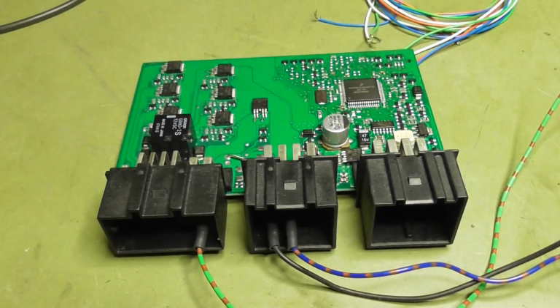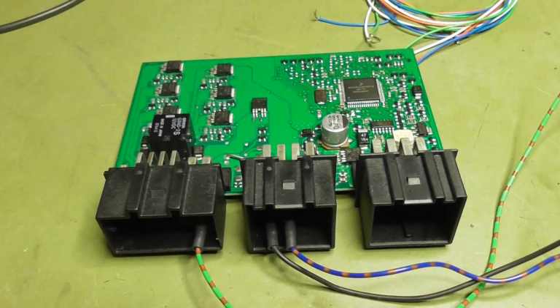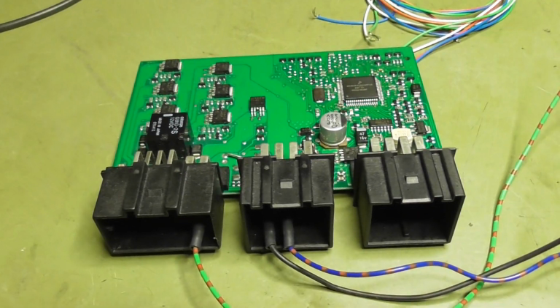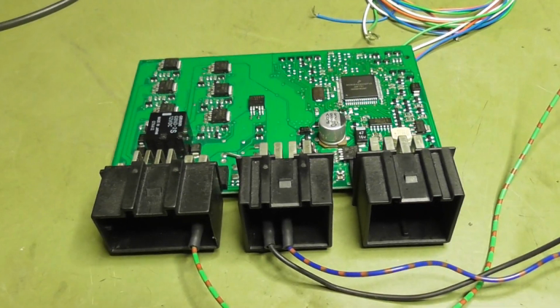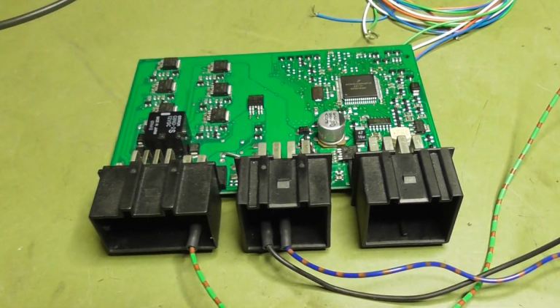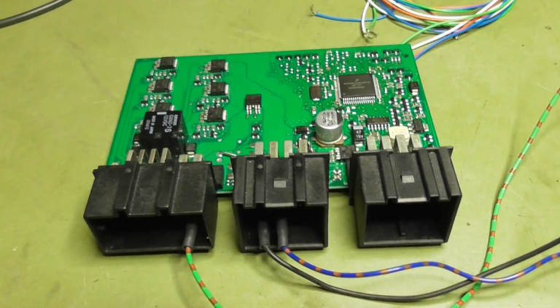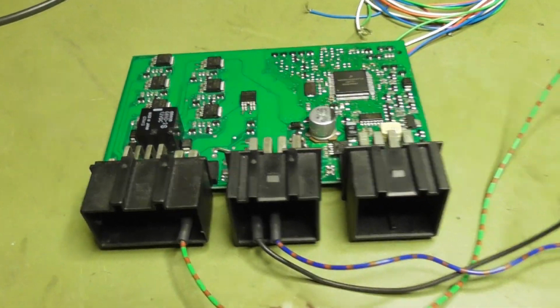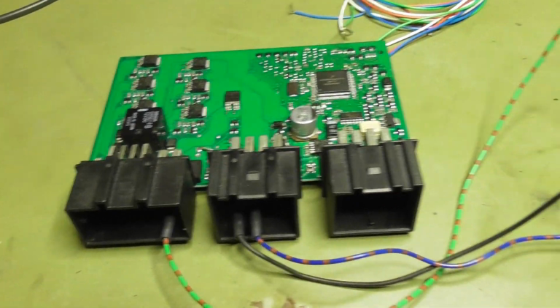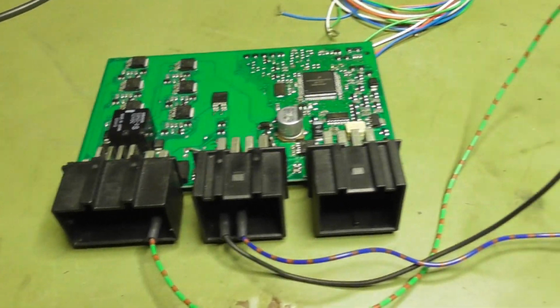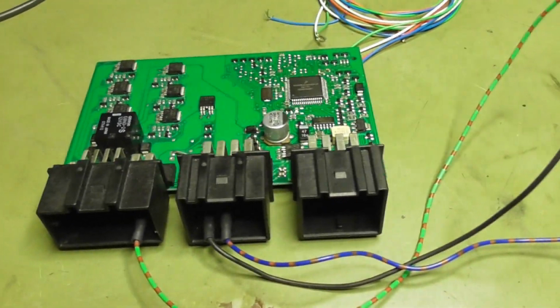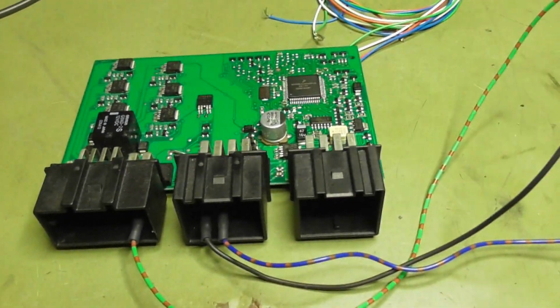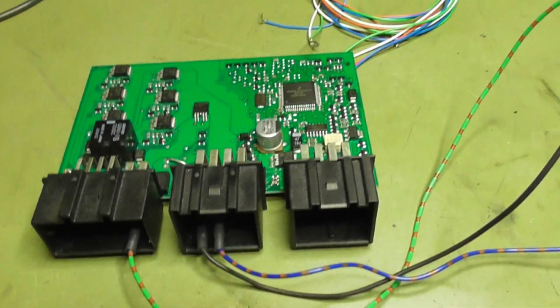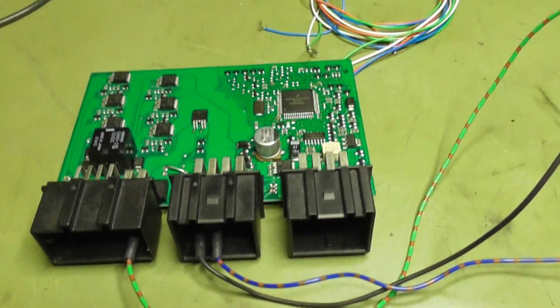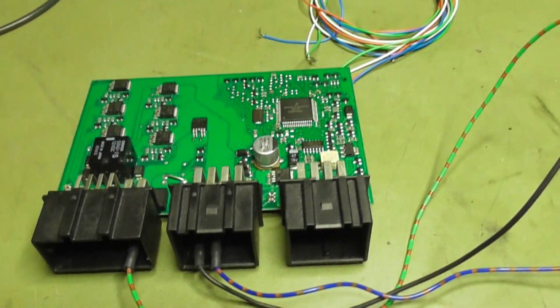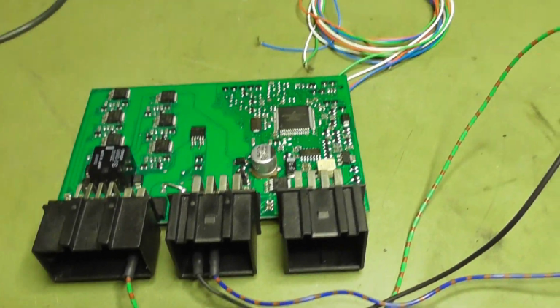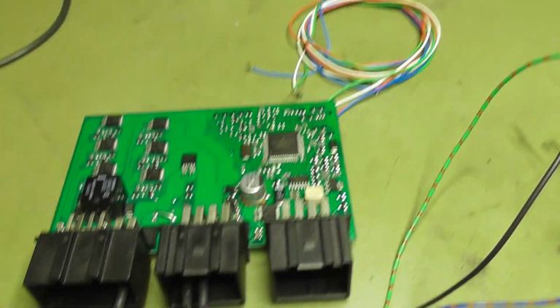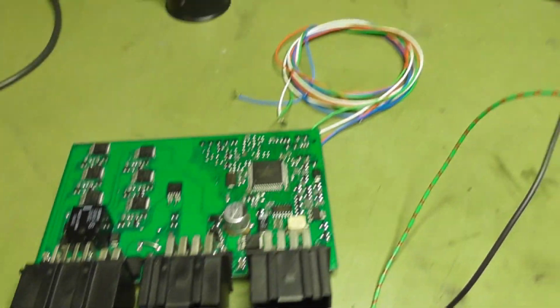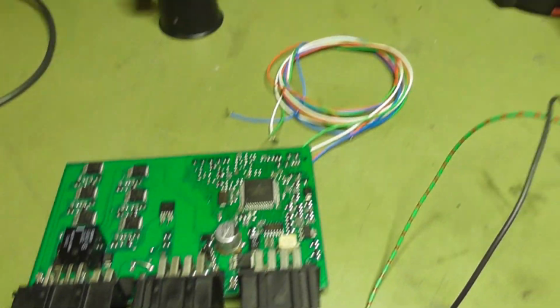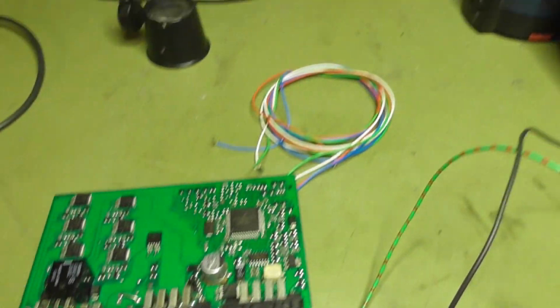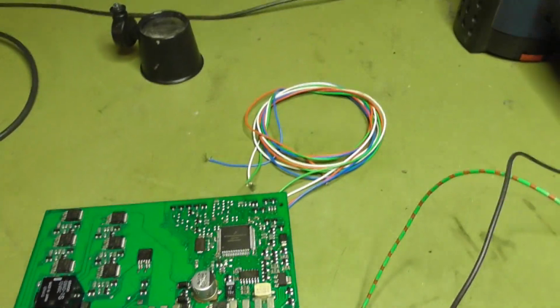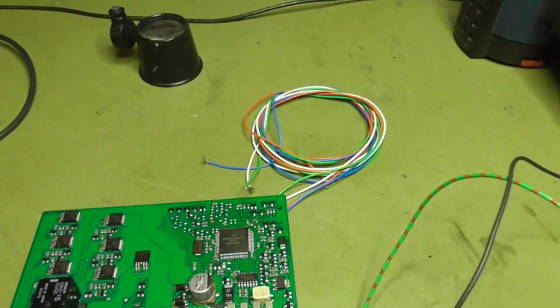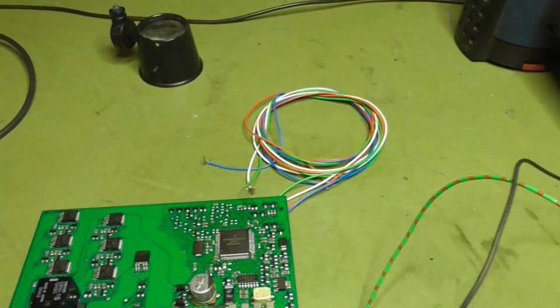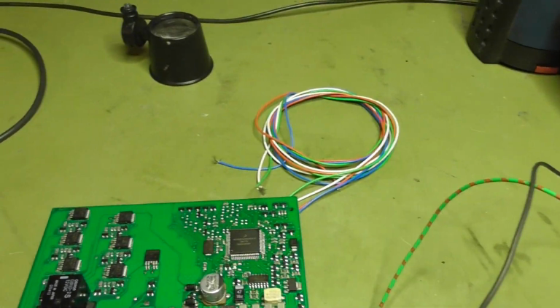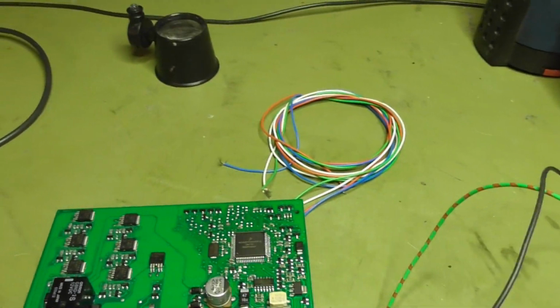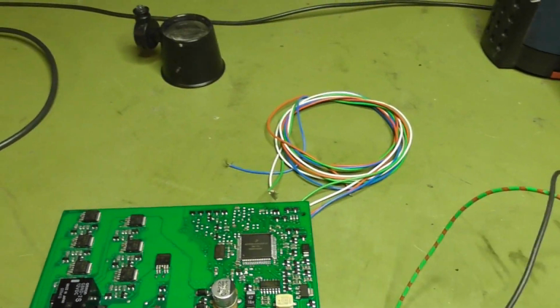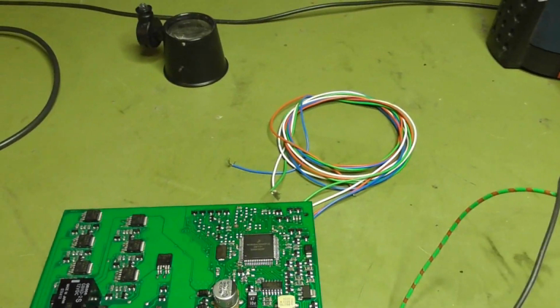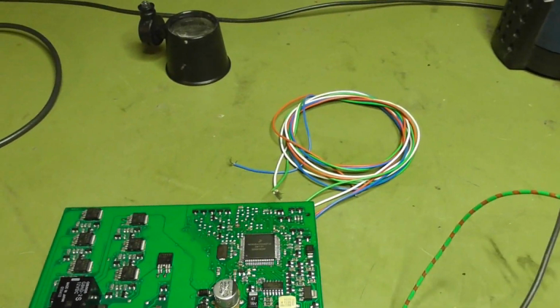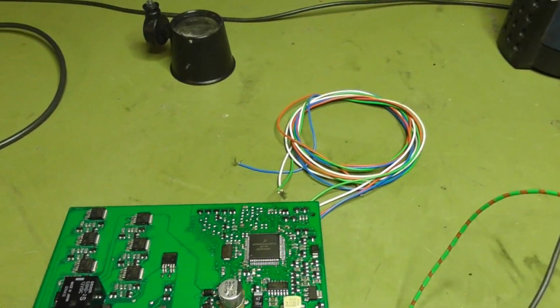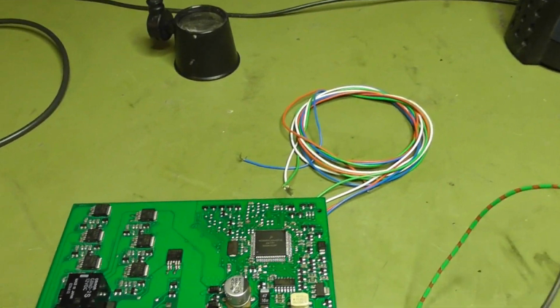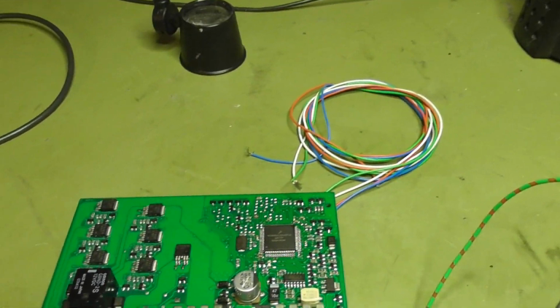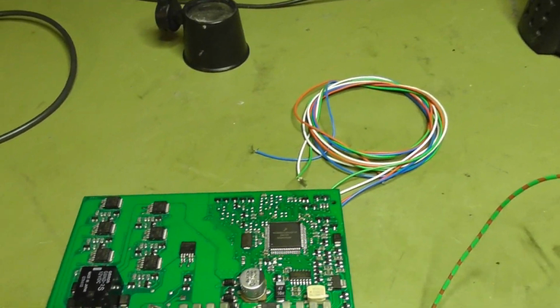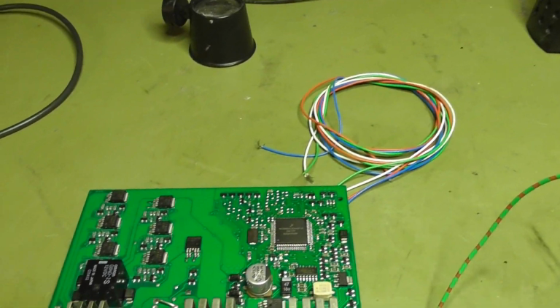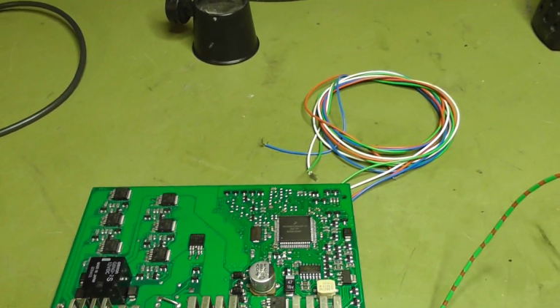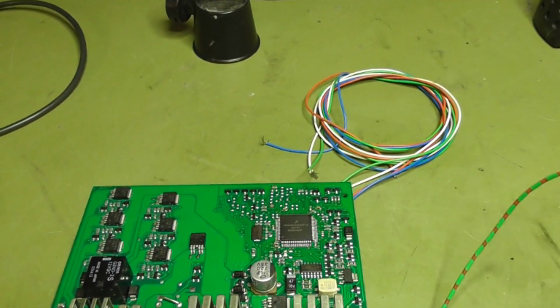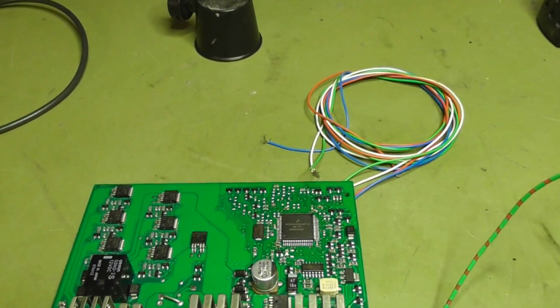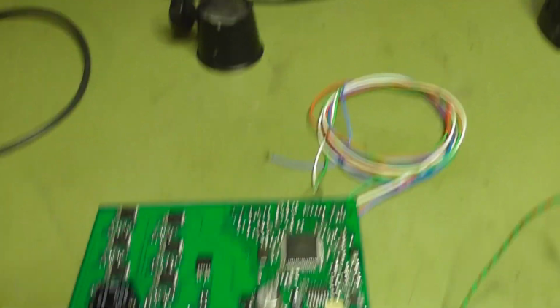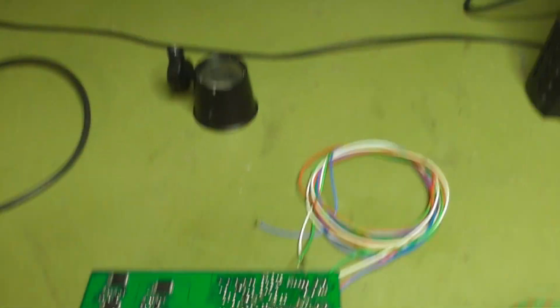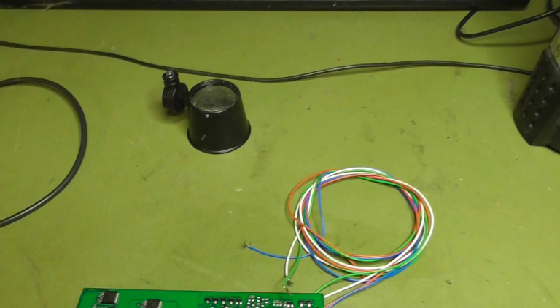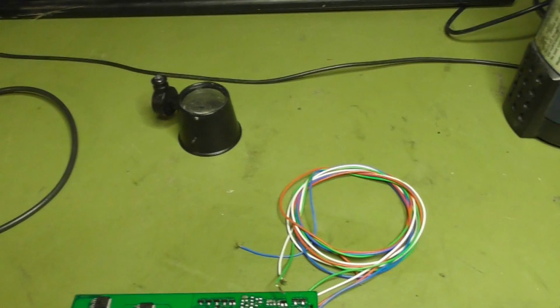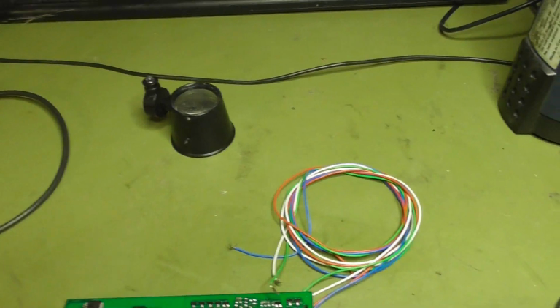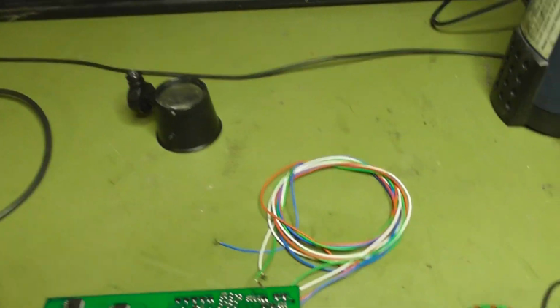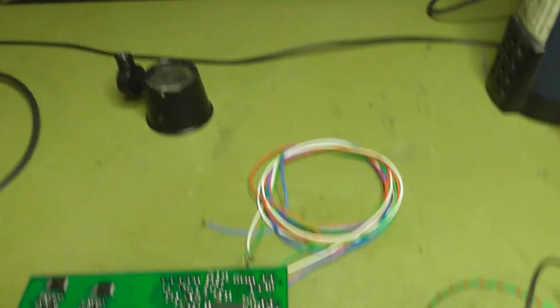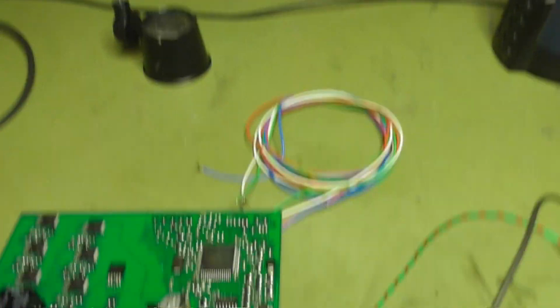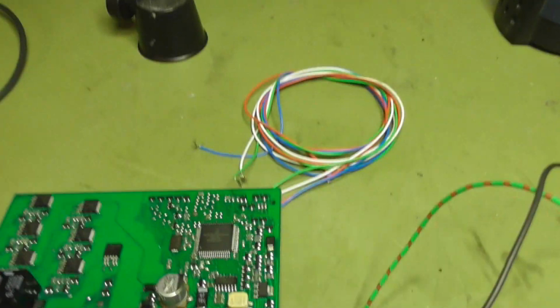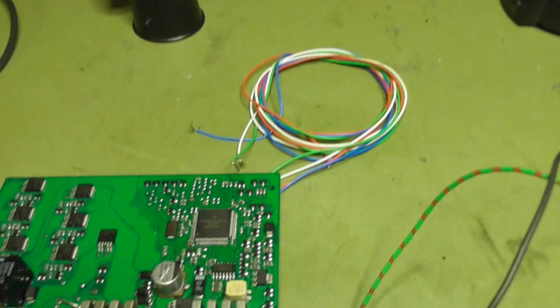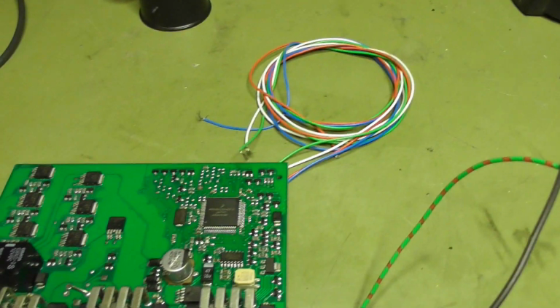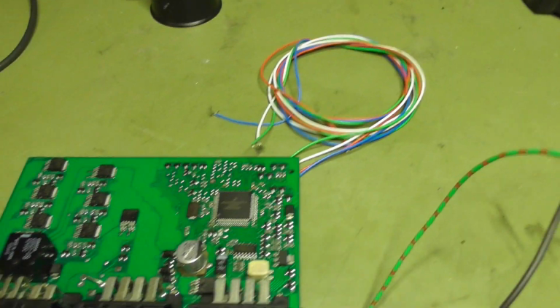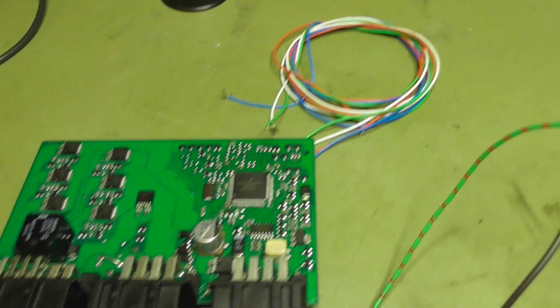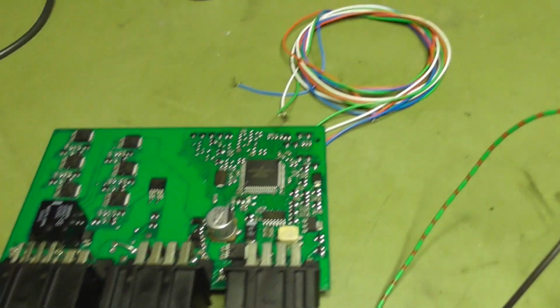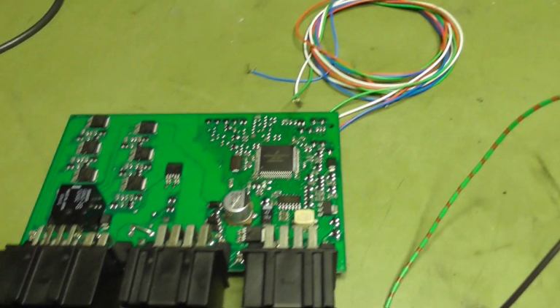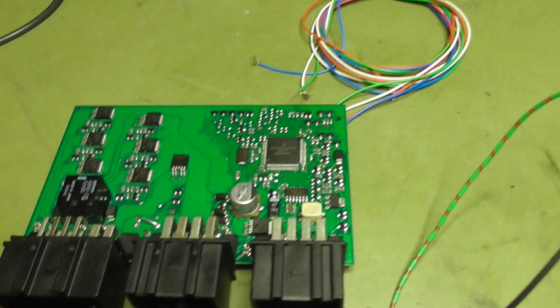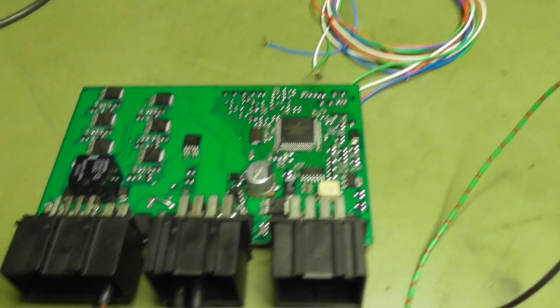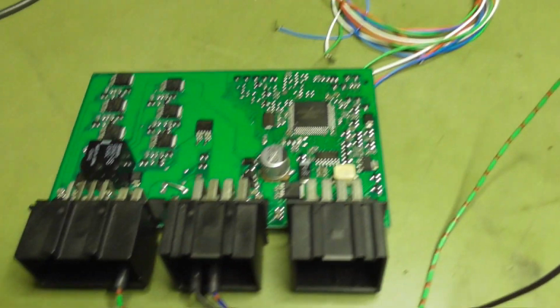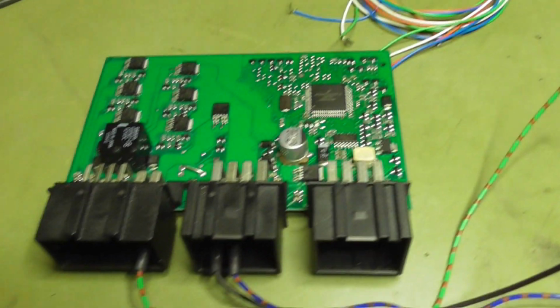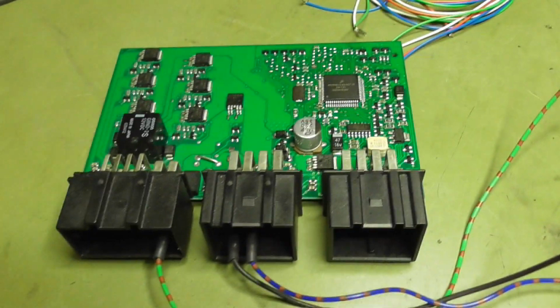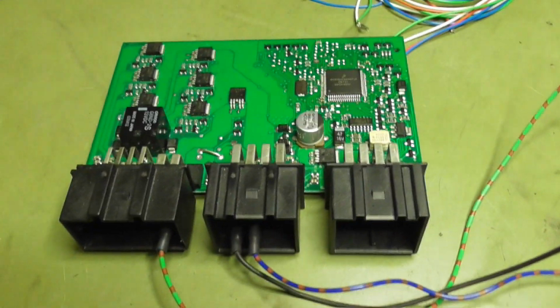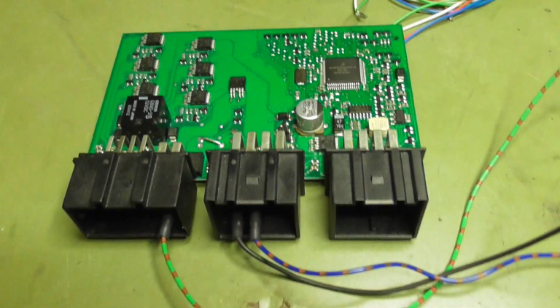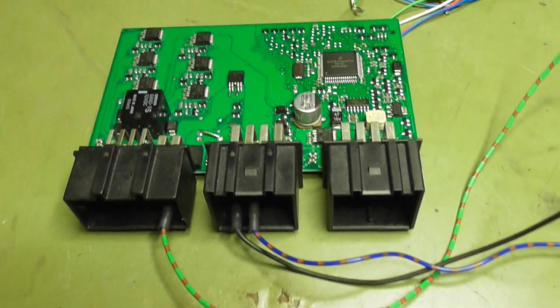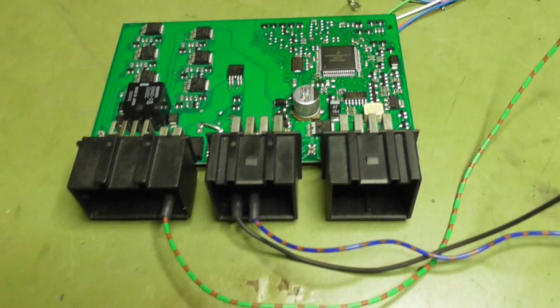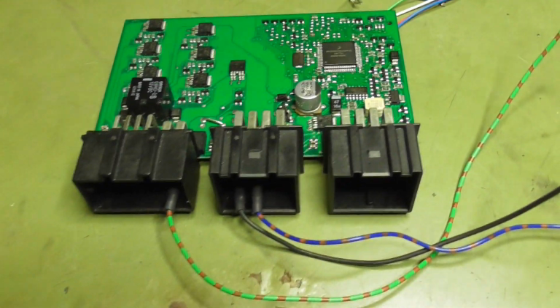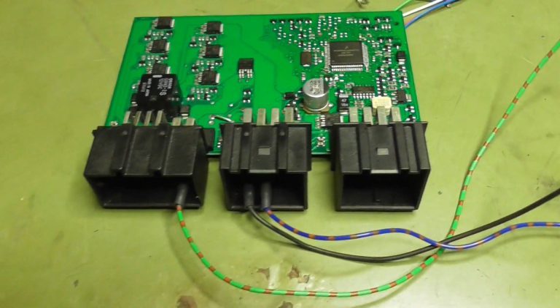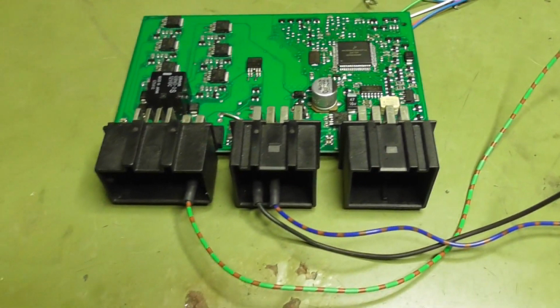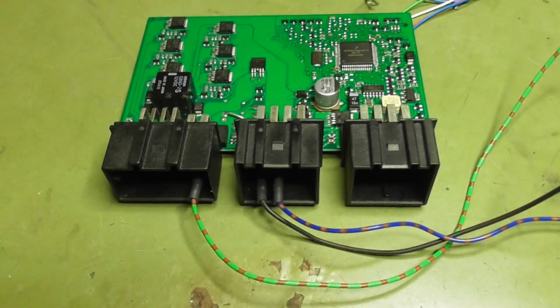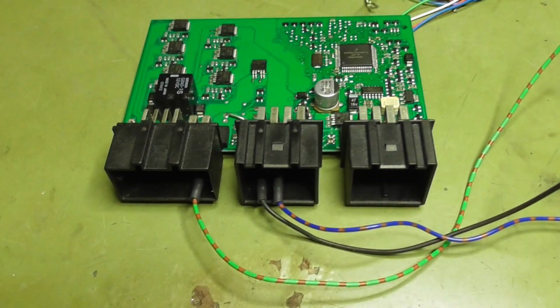I don't do all the PicoScope stuff again because it's not necessary. It seems to work.